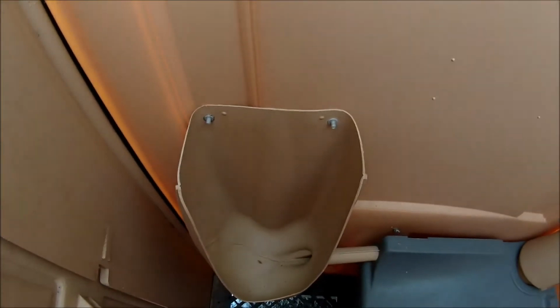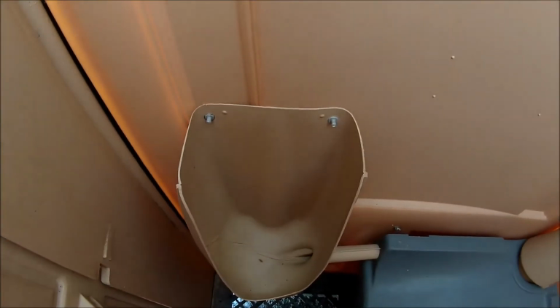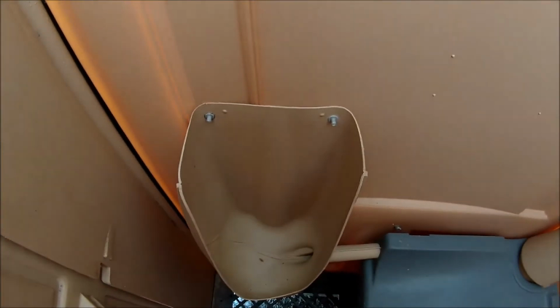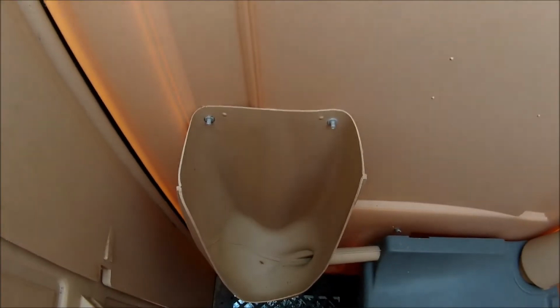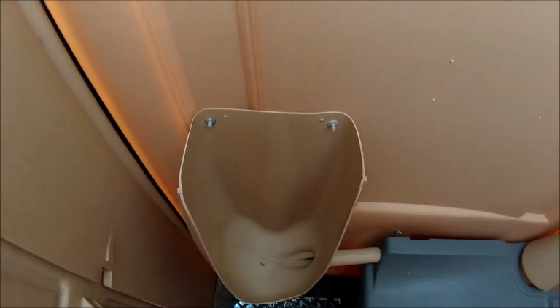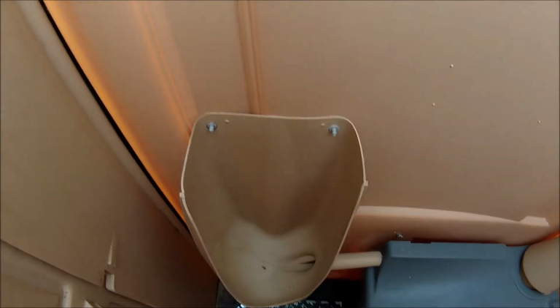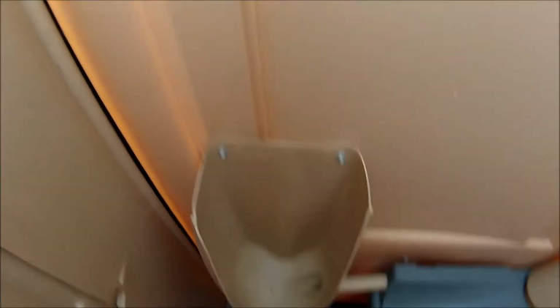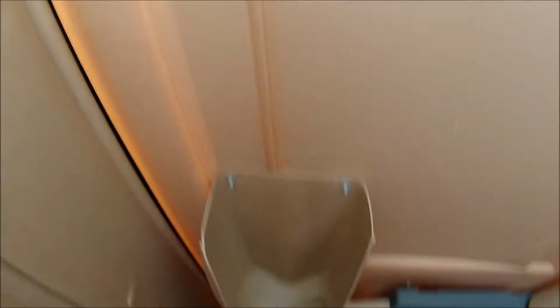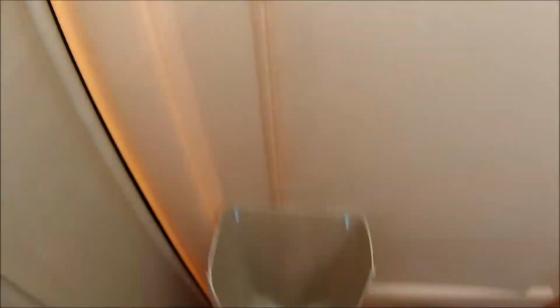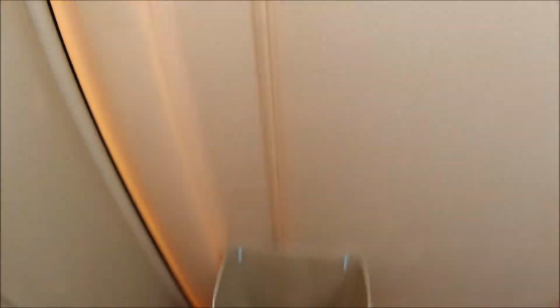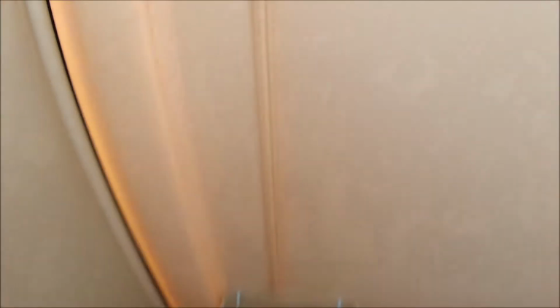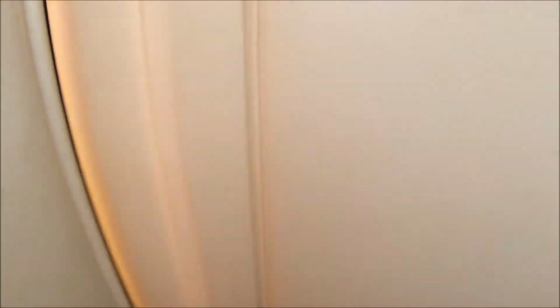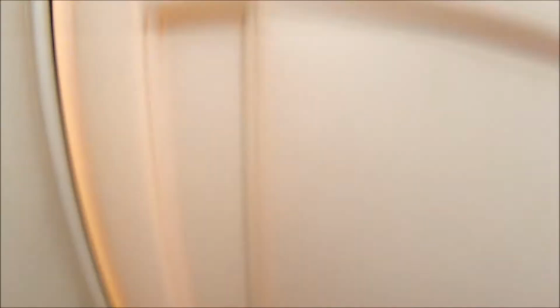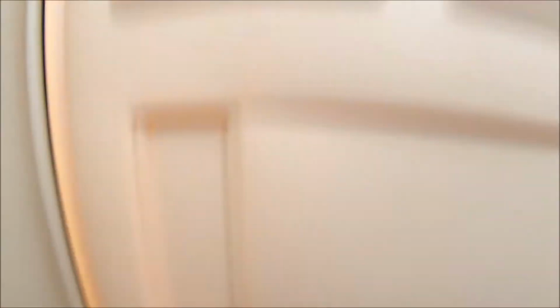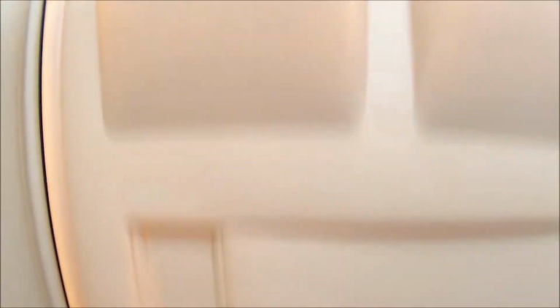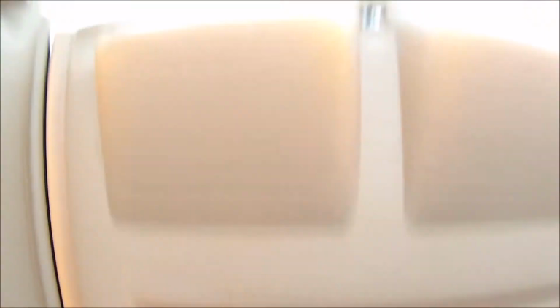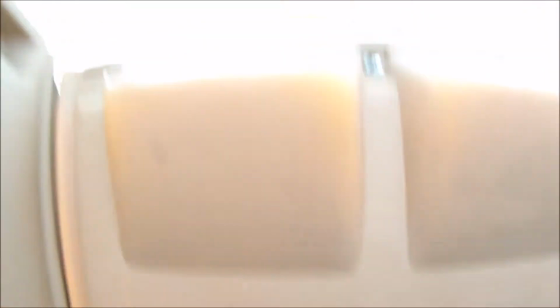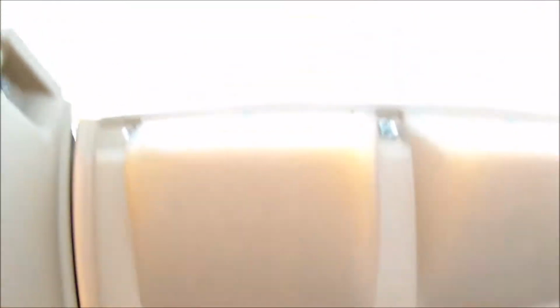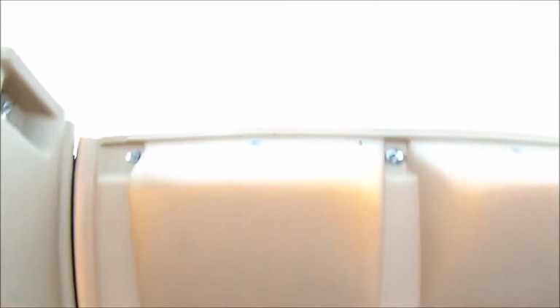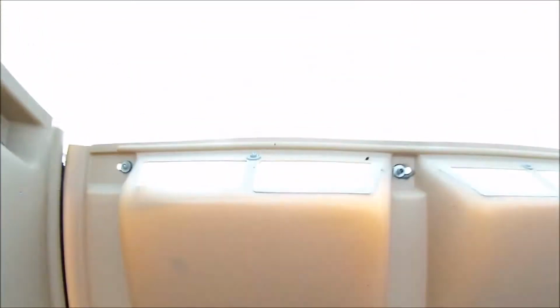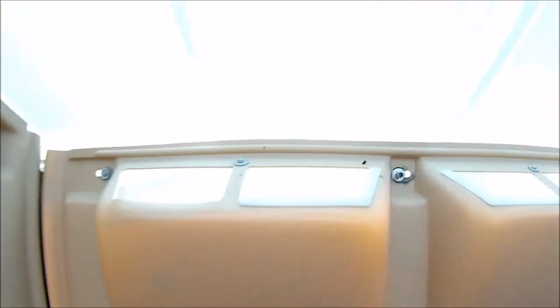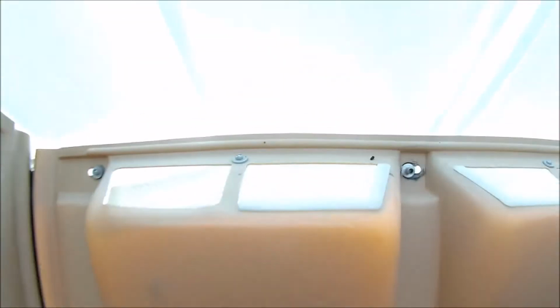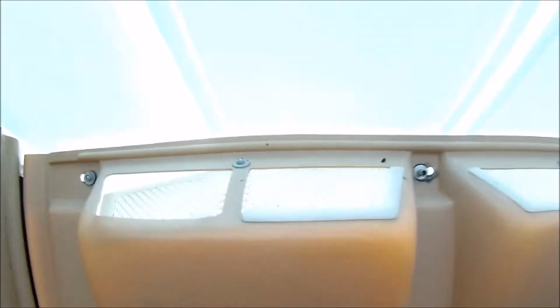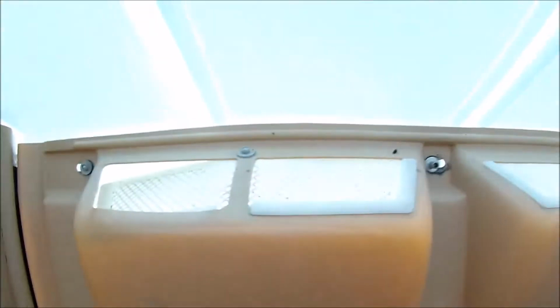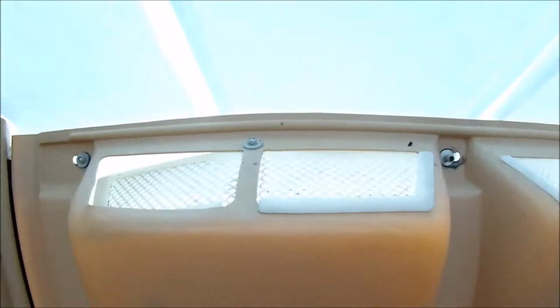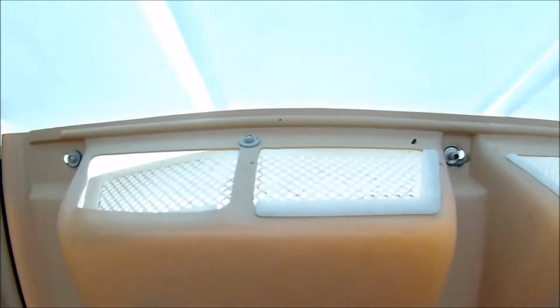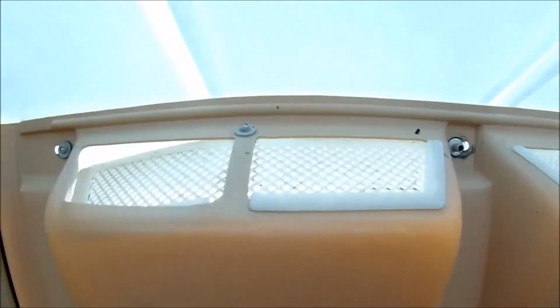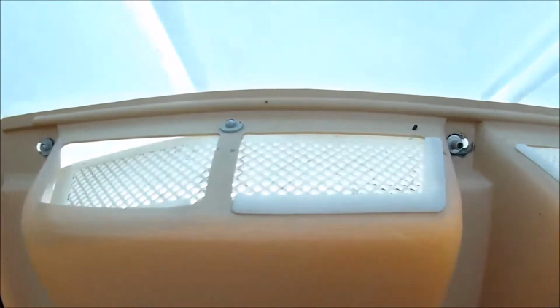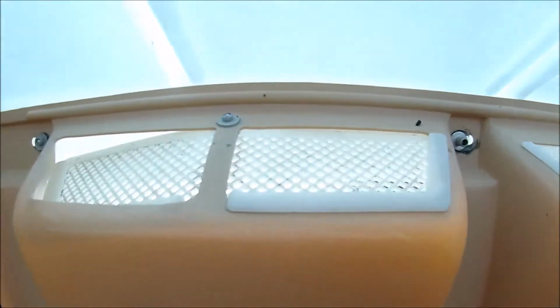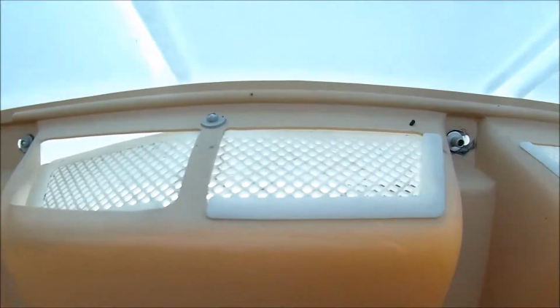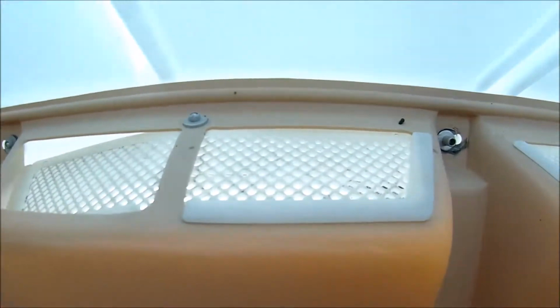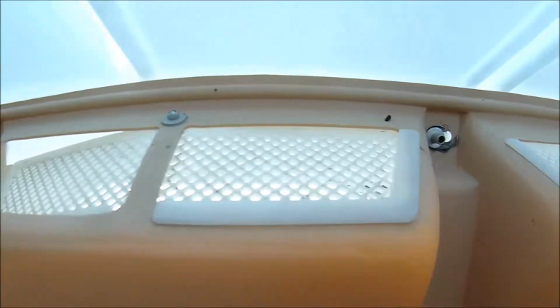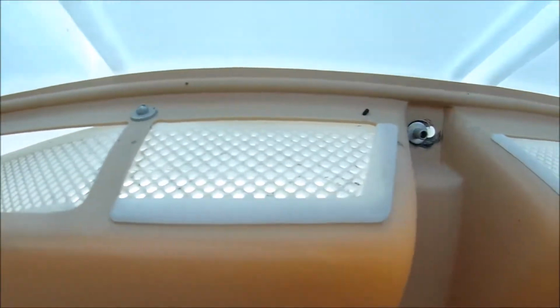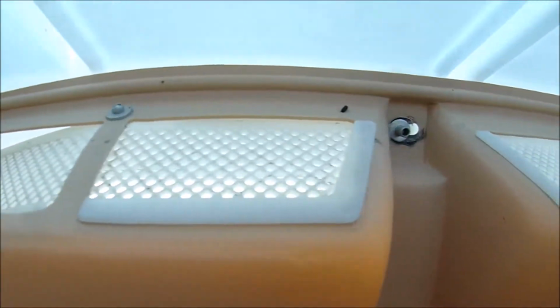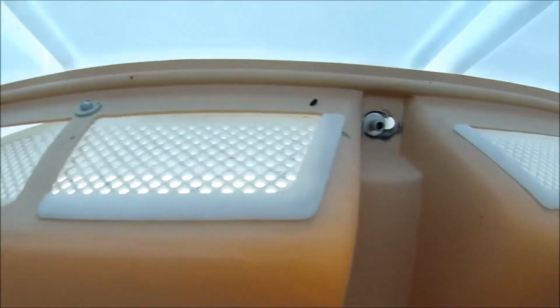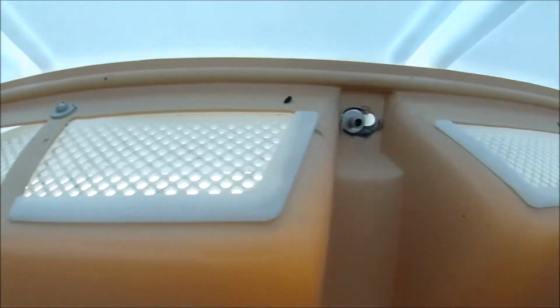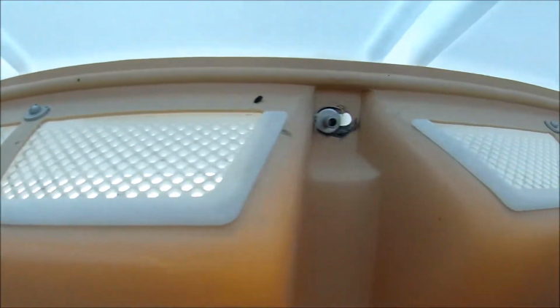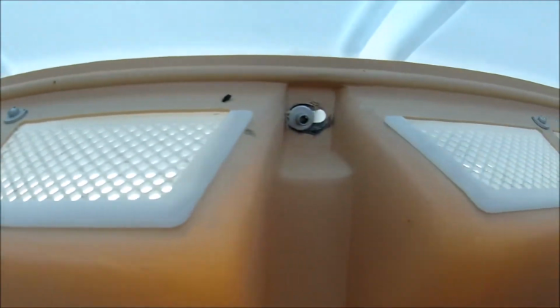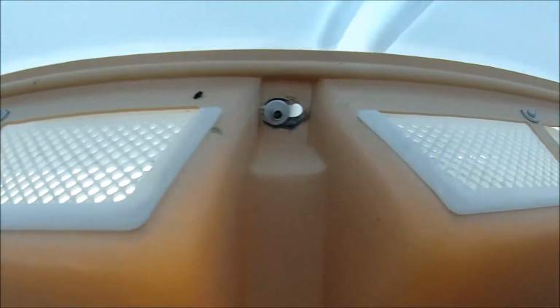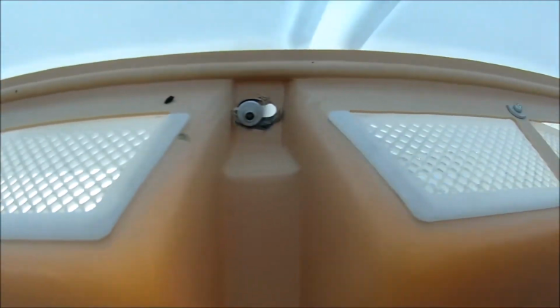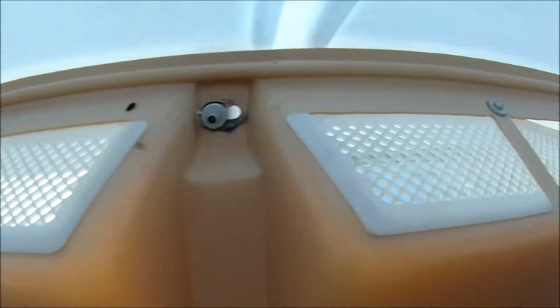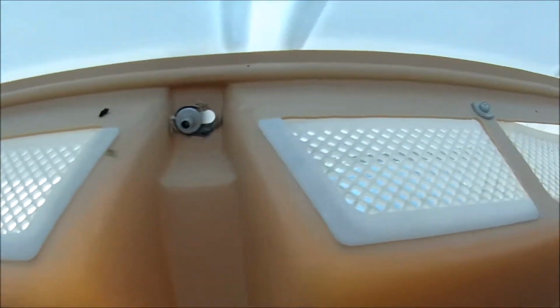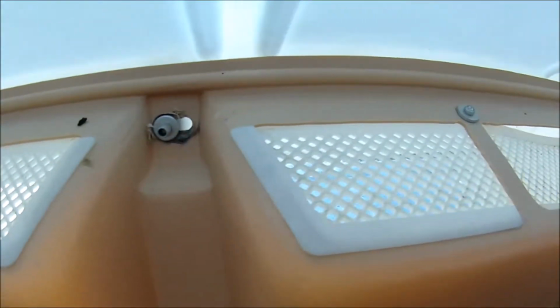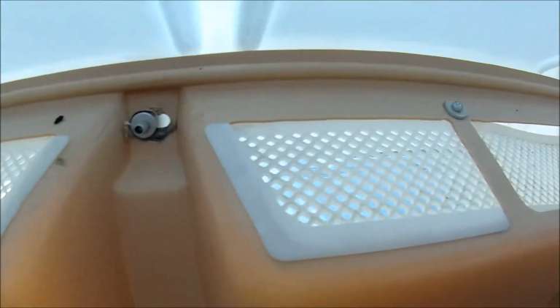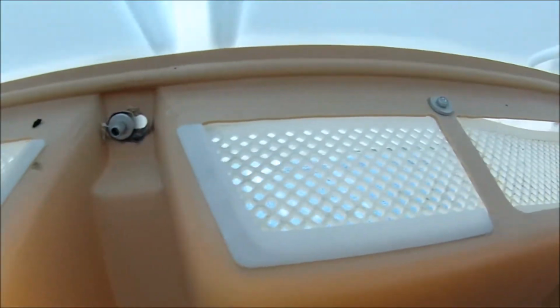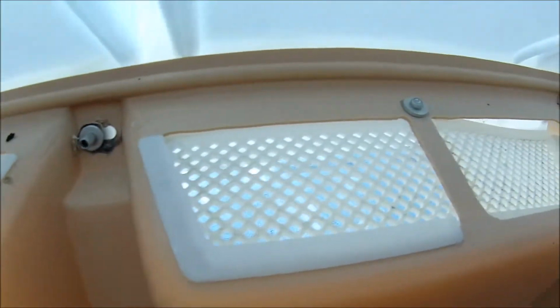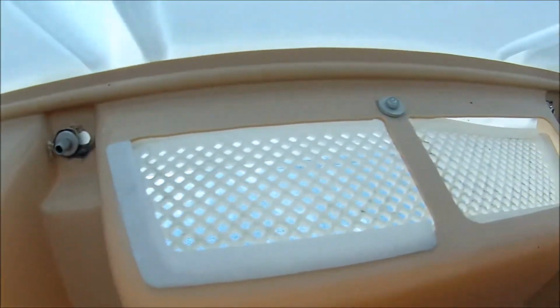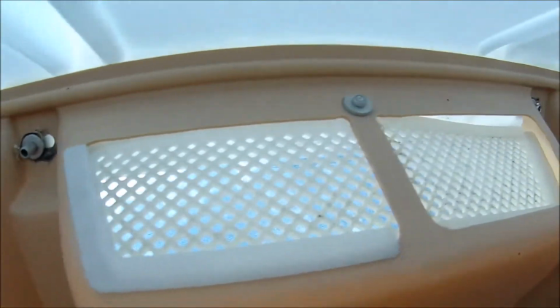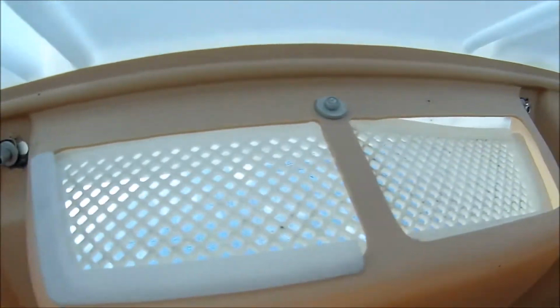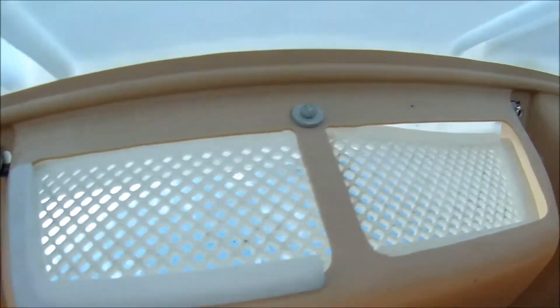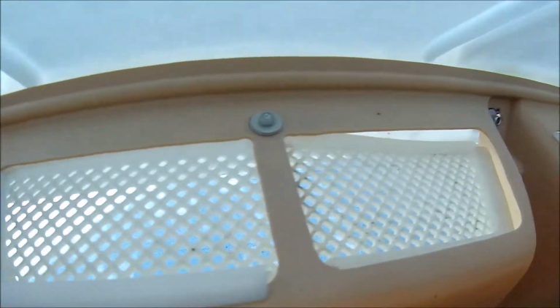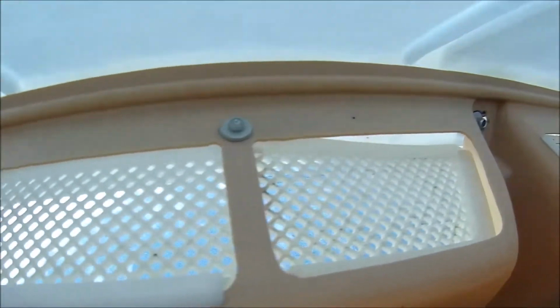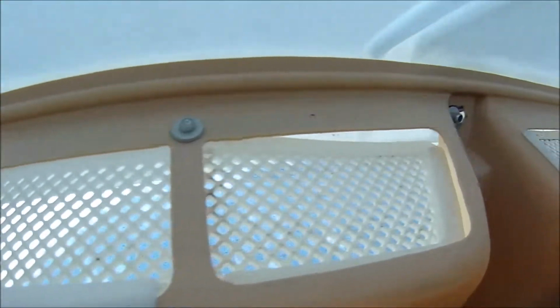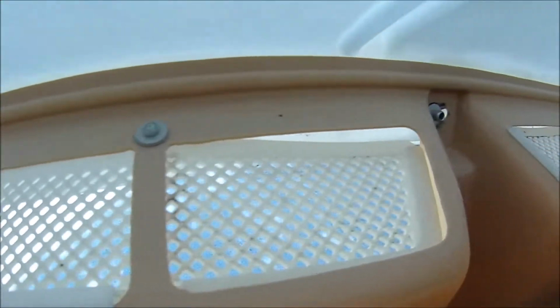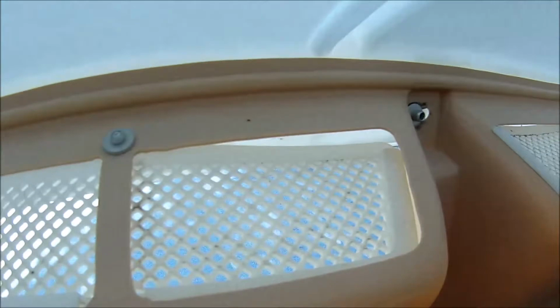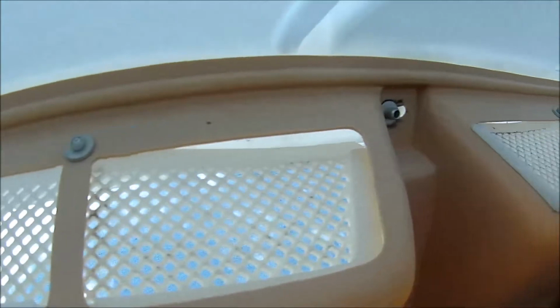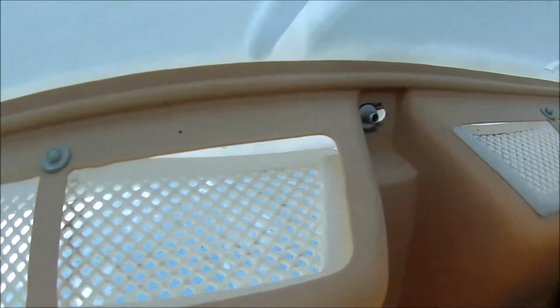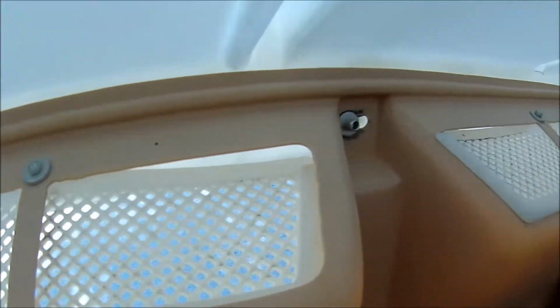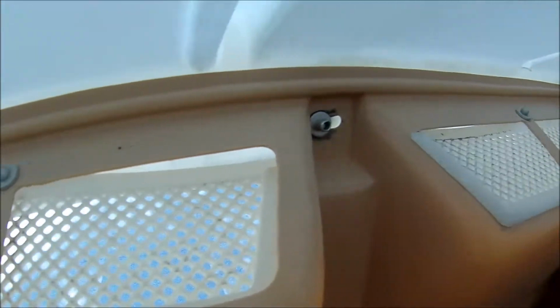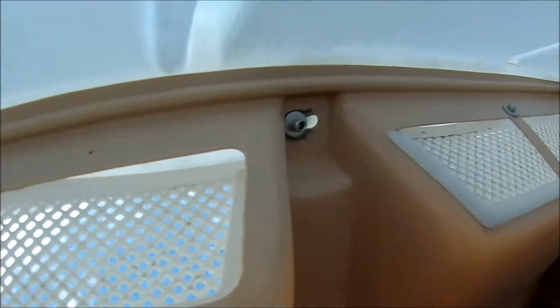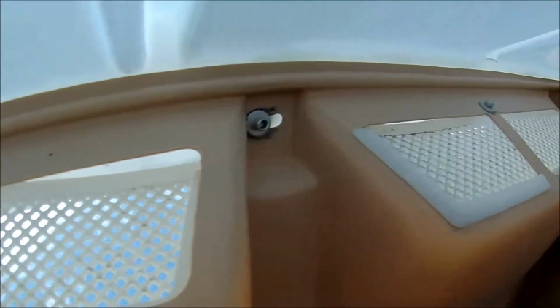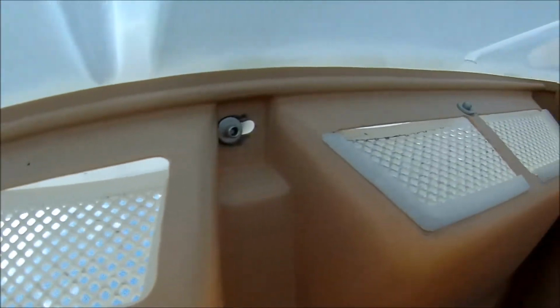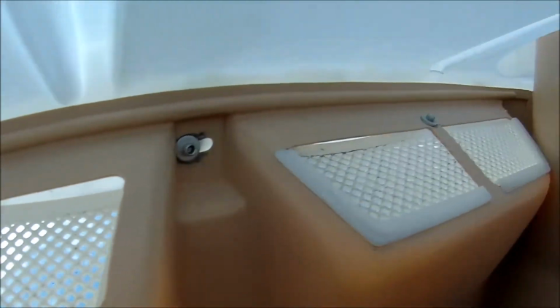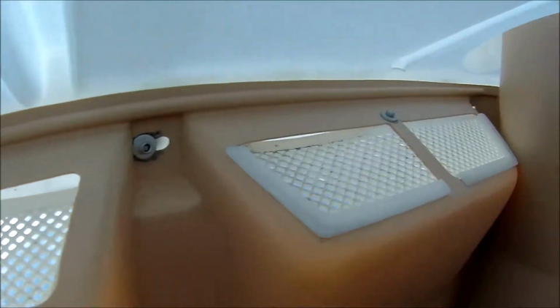The urinal looks good. There's no soap dish. The vents are a little bit different on this one — they're kind of on the side.